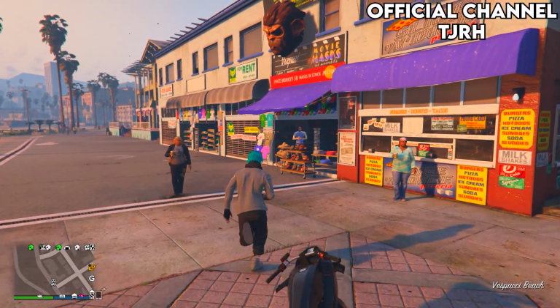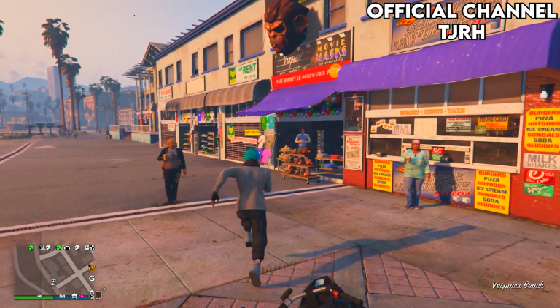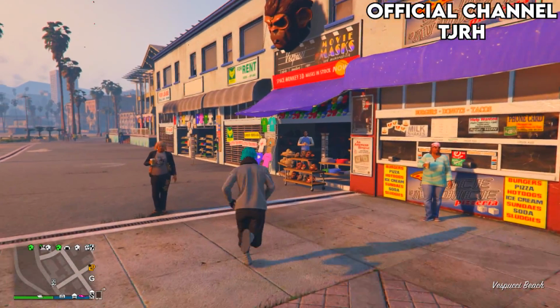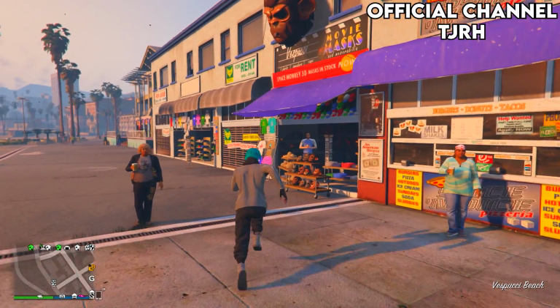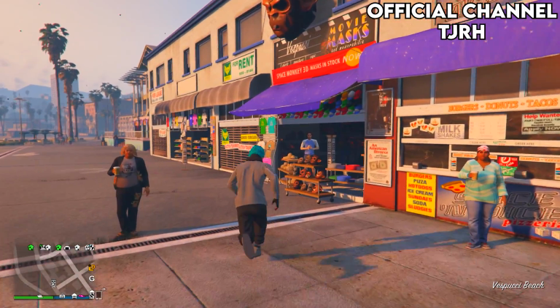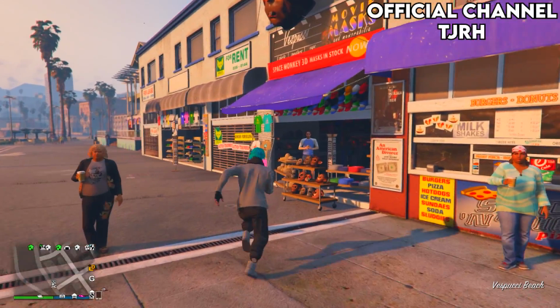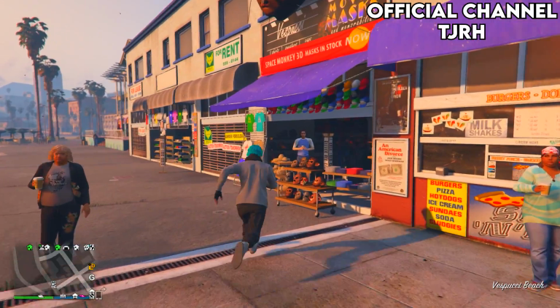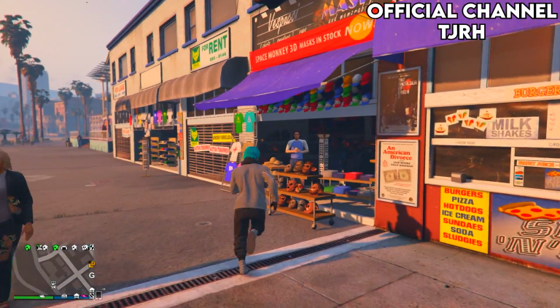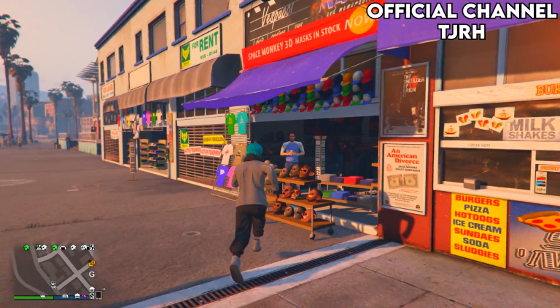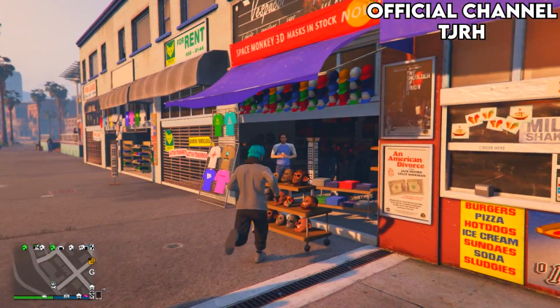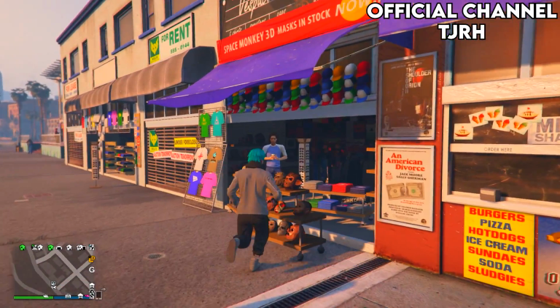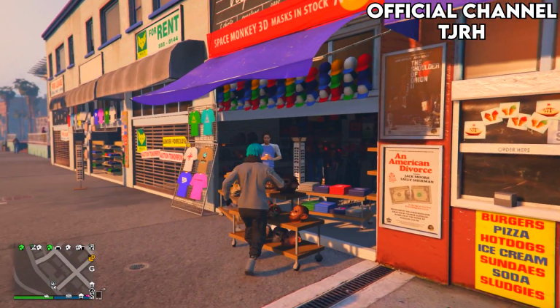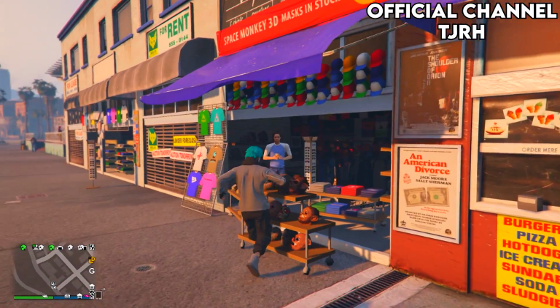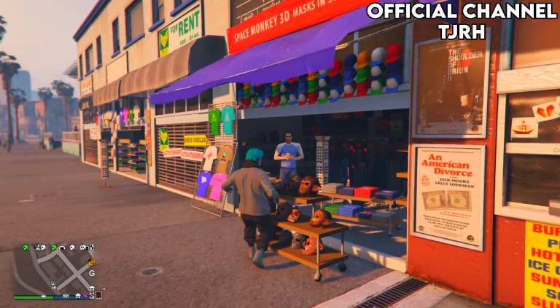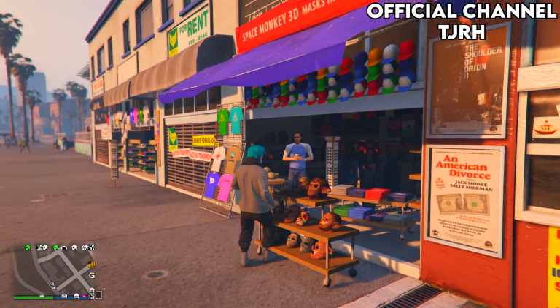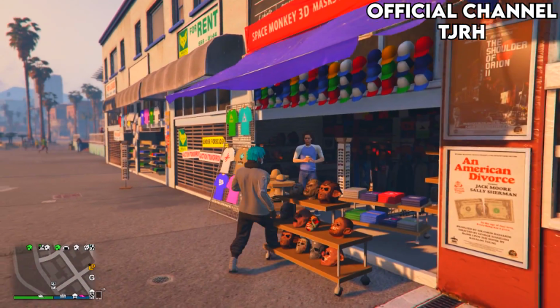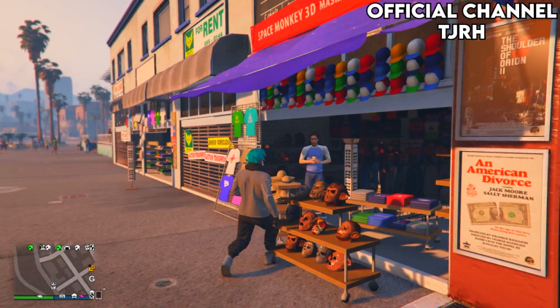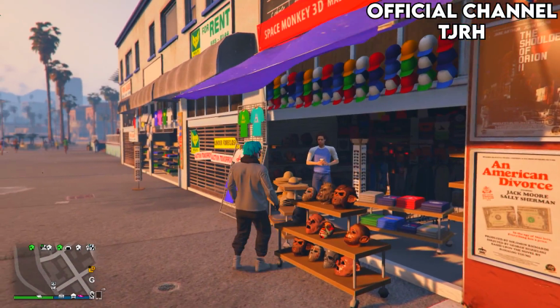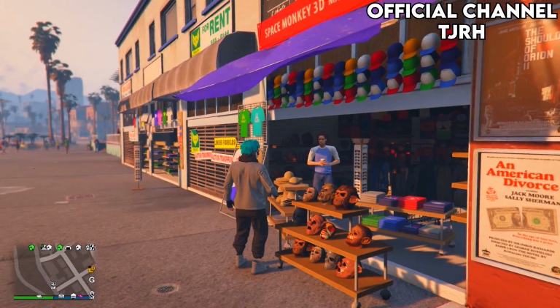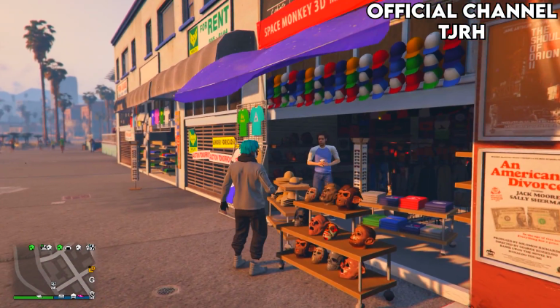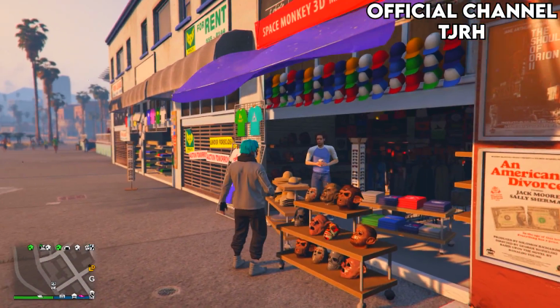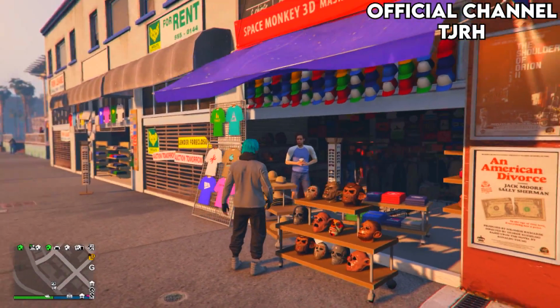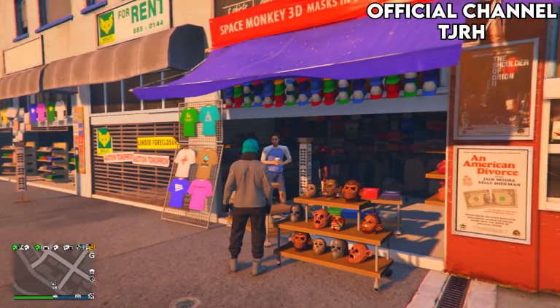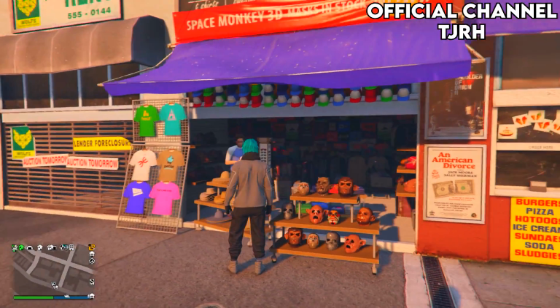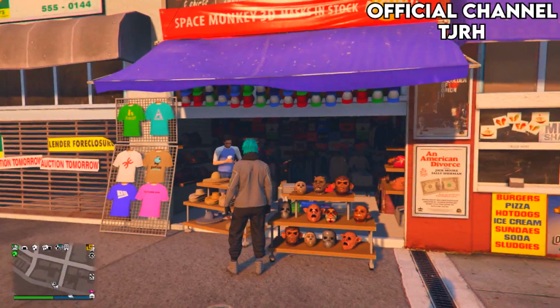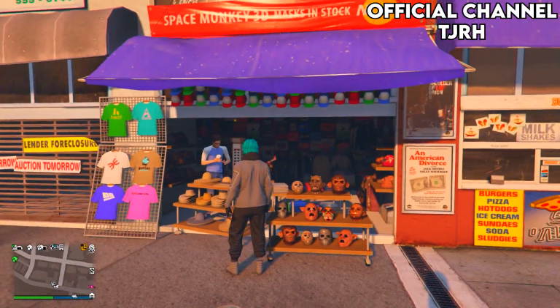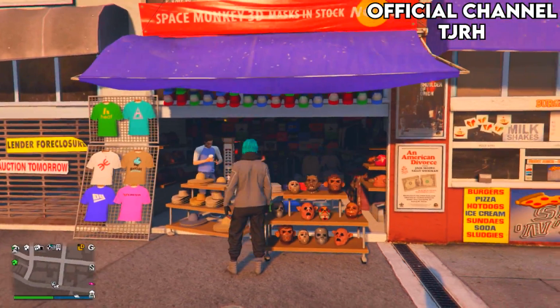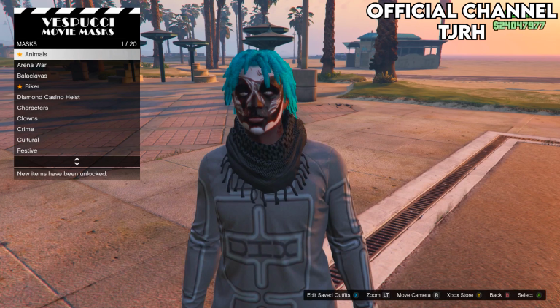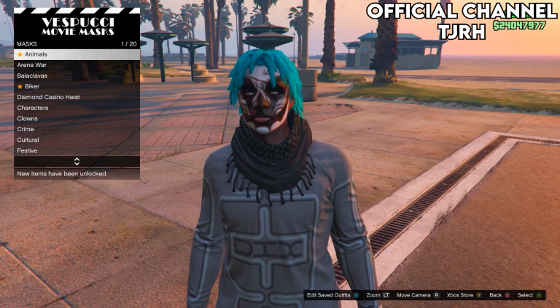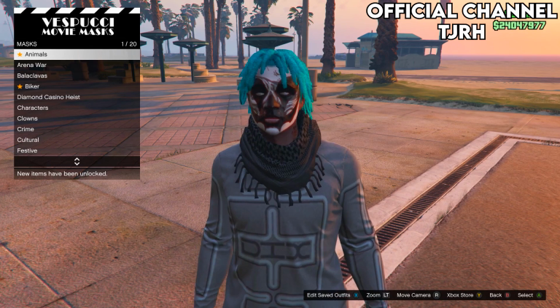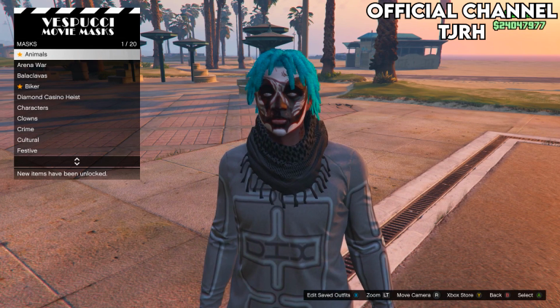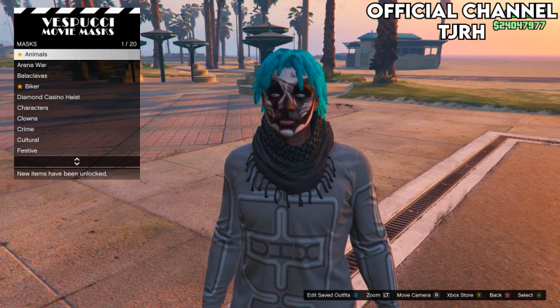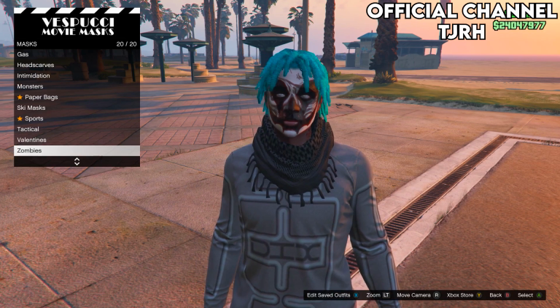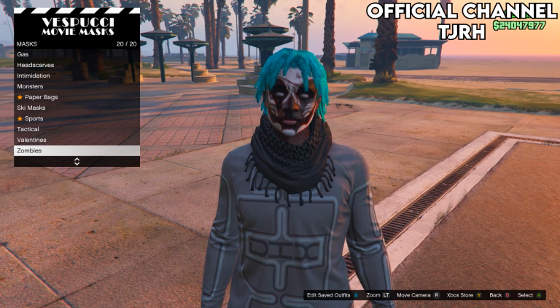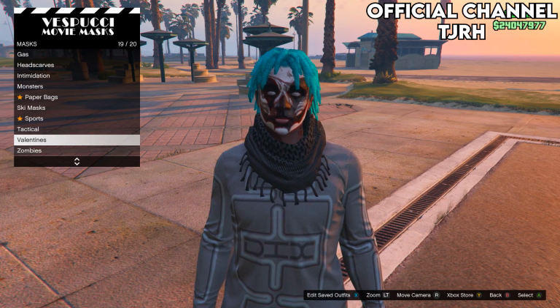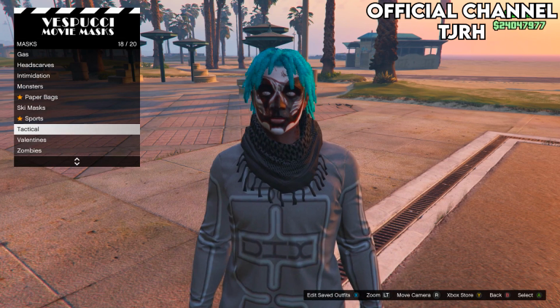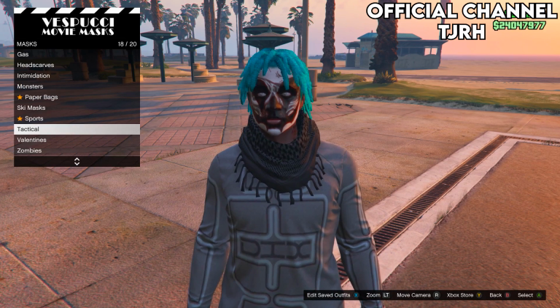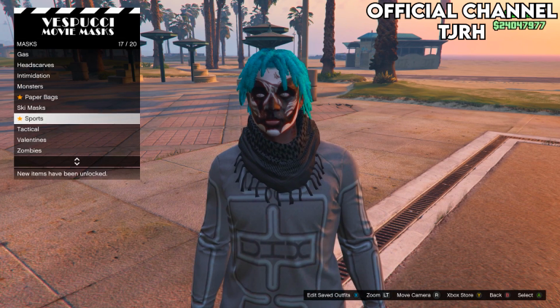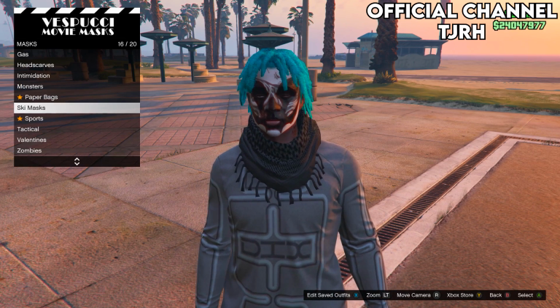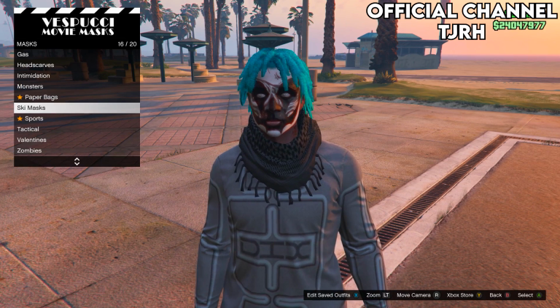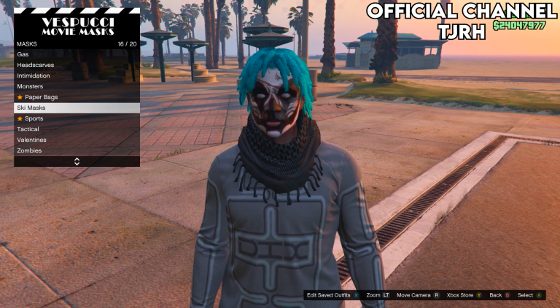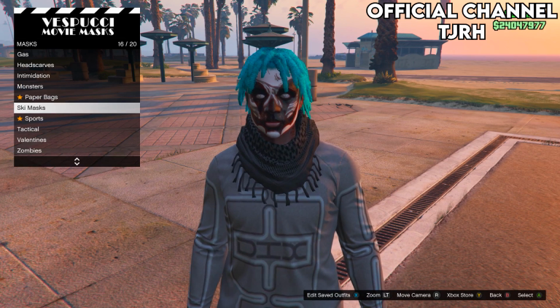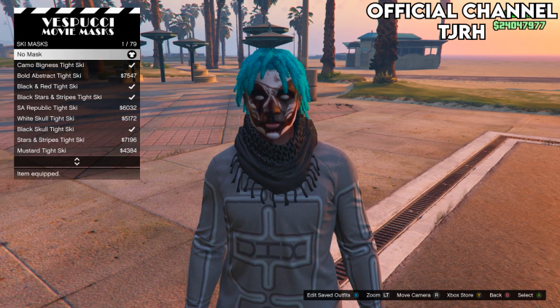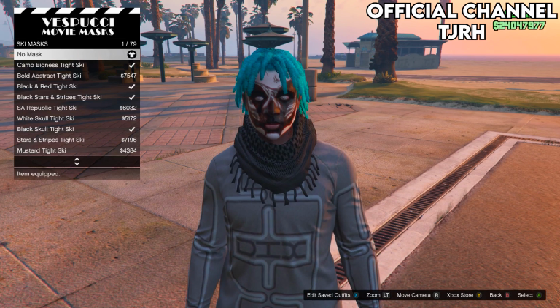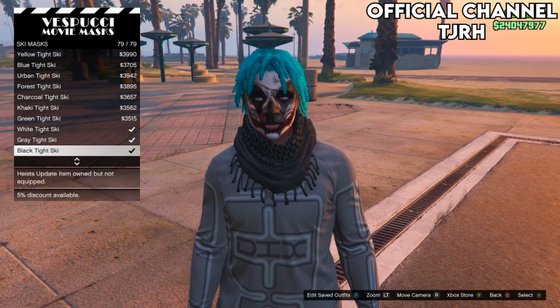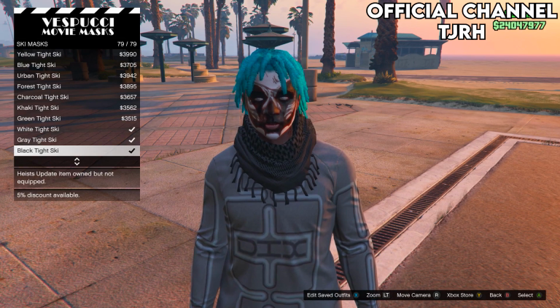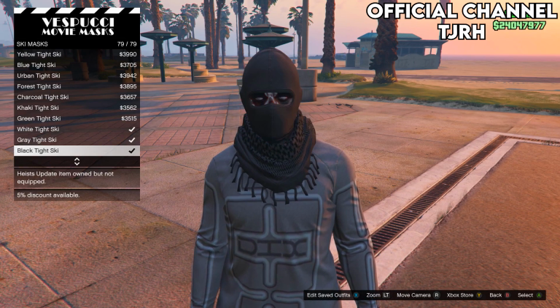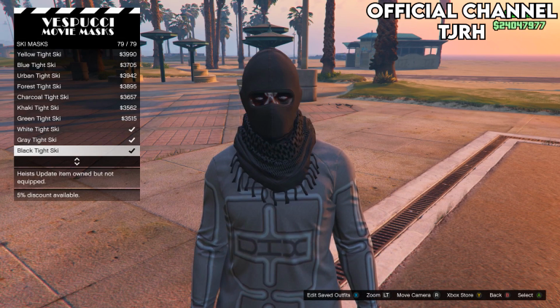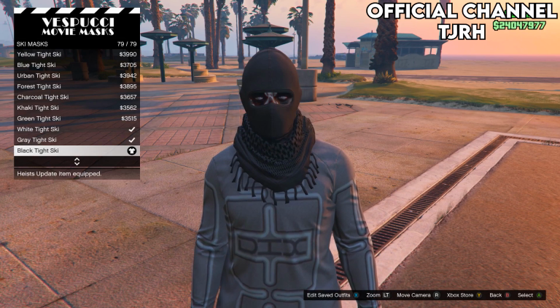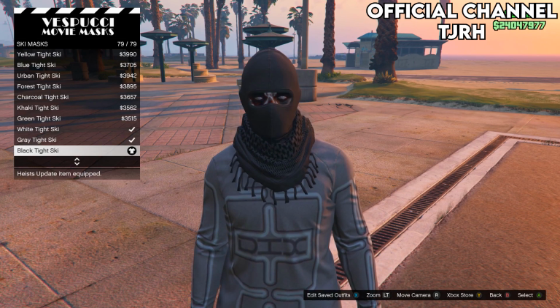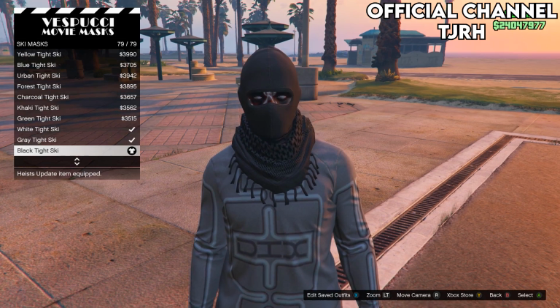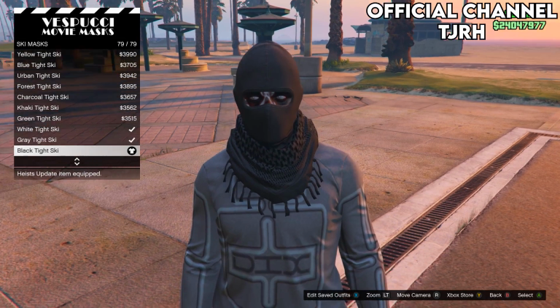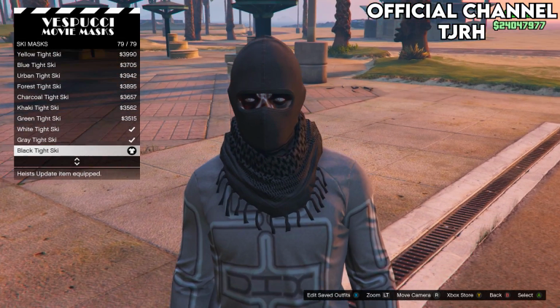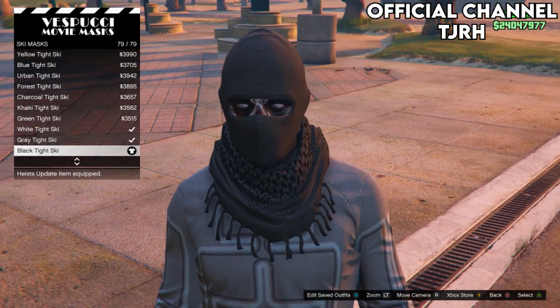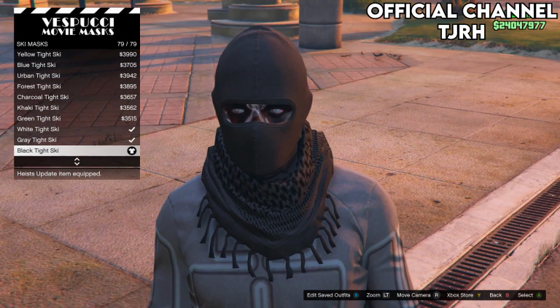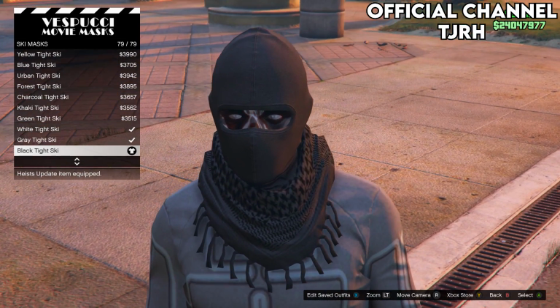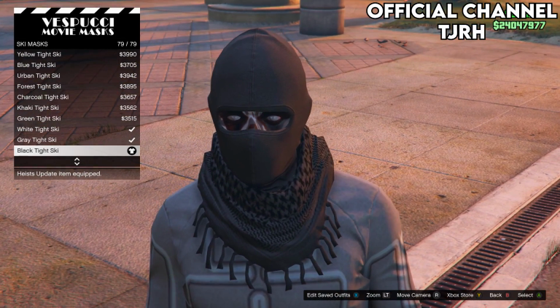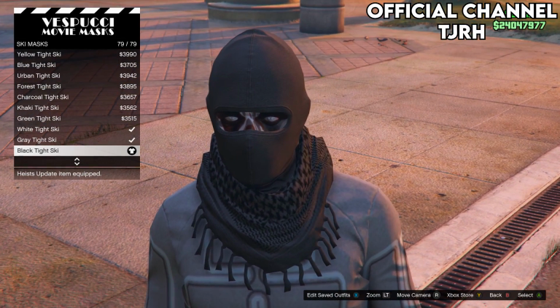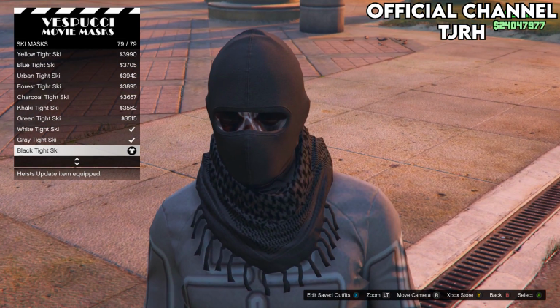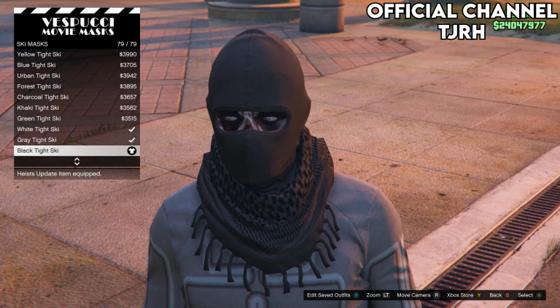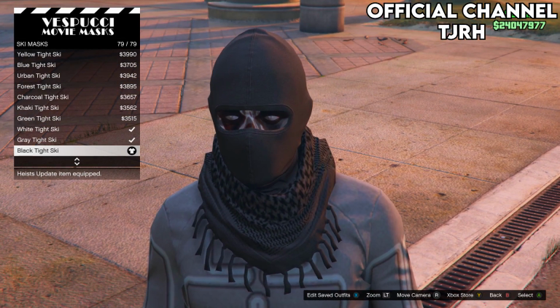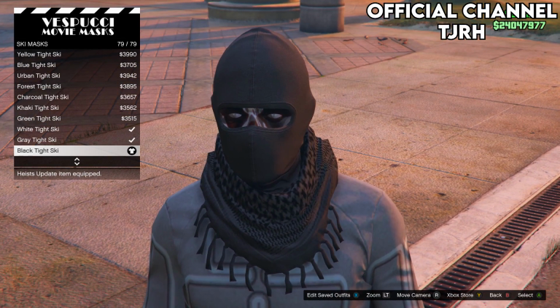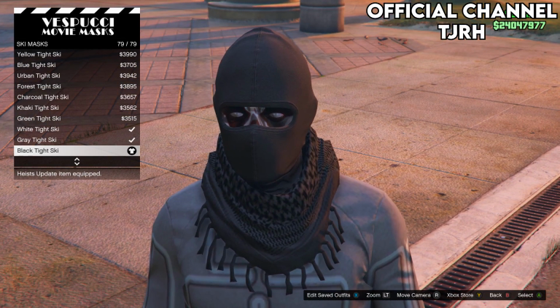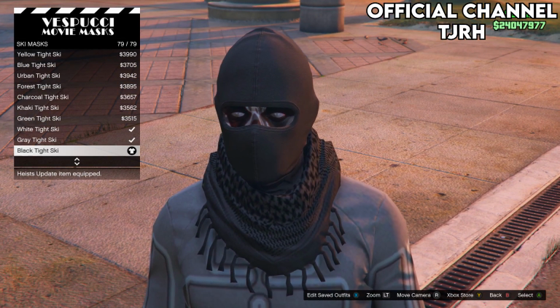Then go to the mask store just by the beach. On the mask menu, go down to ski masks and equip the black tight ski — which should be the last one.